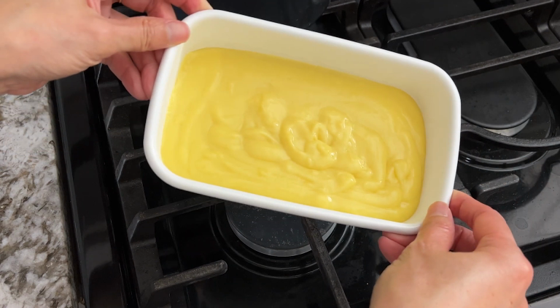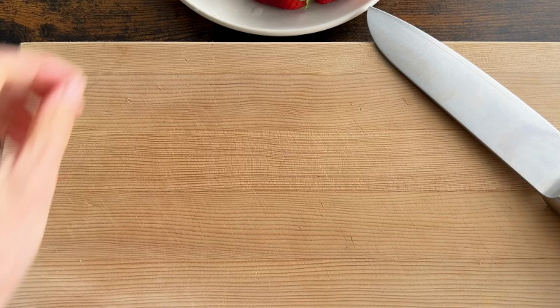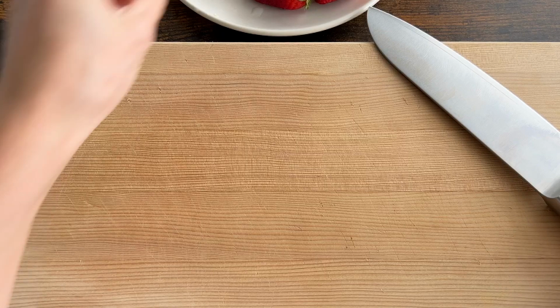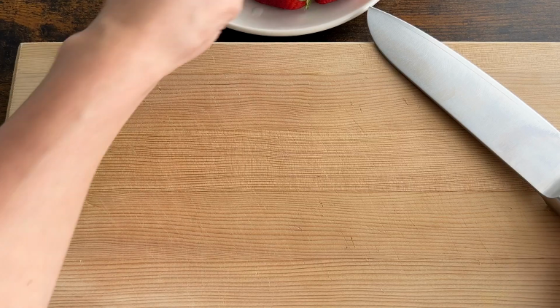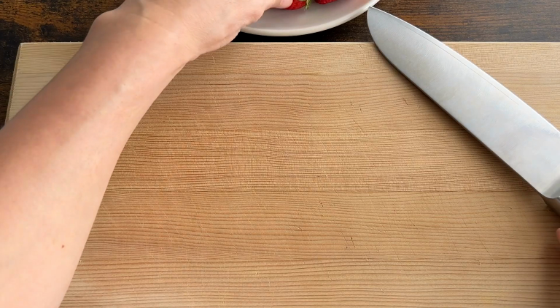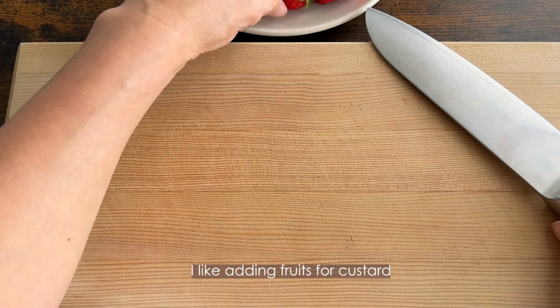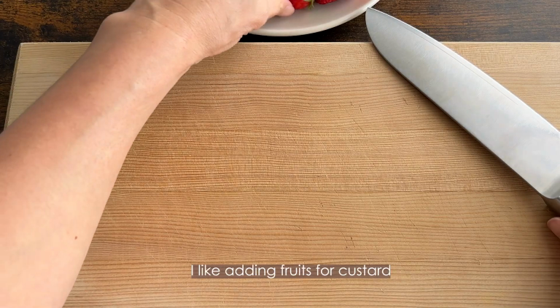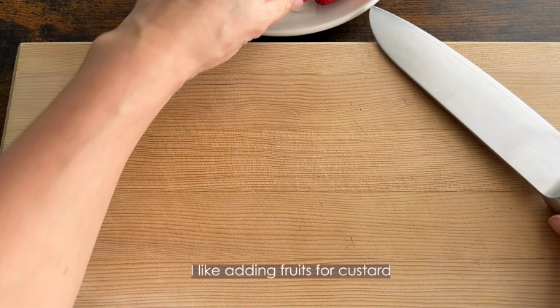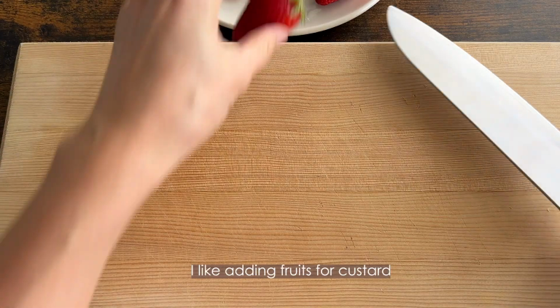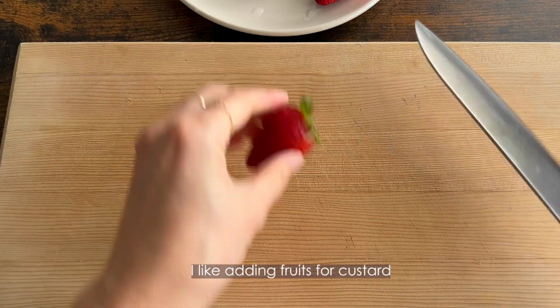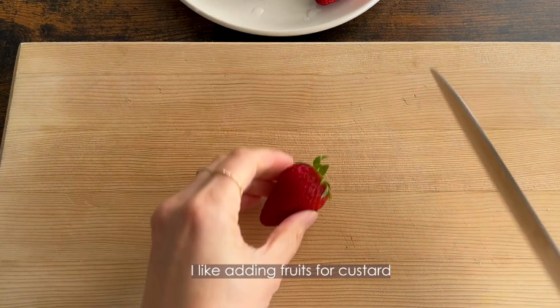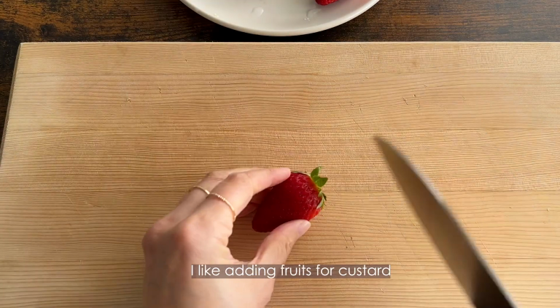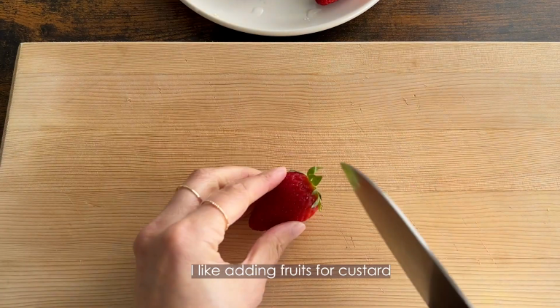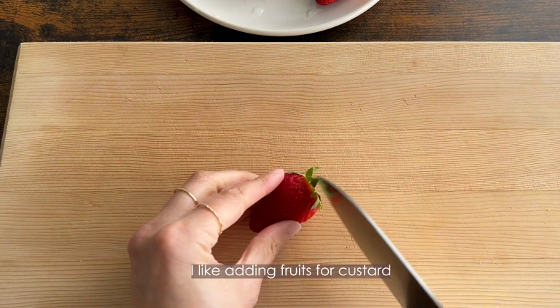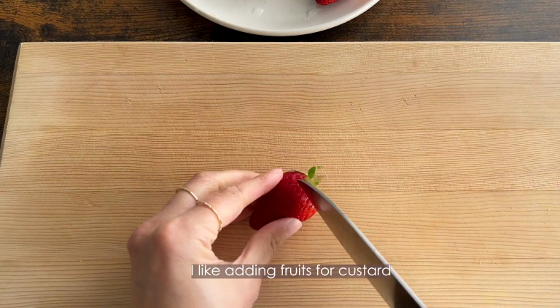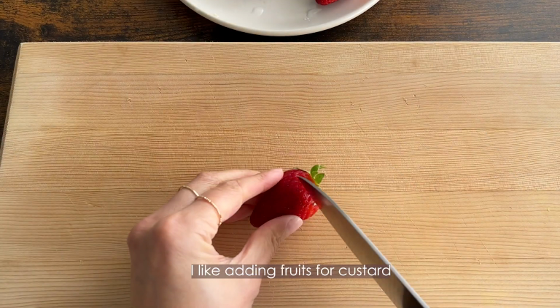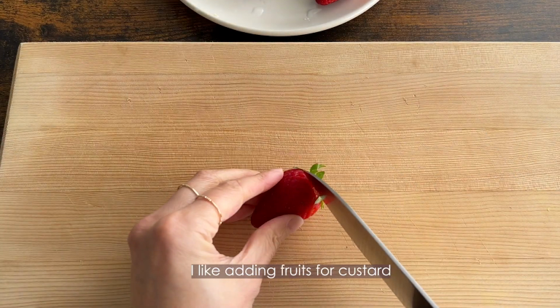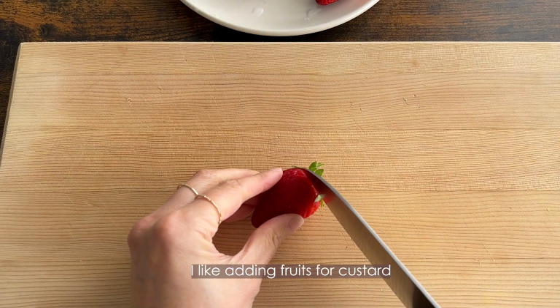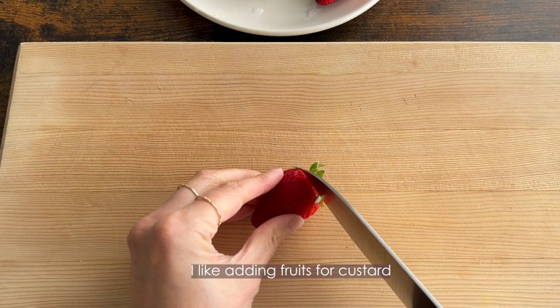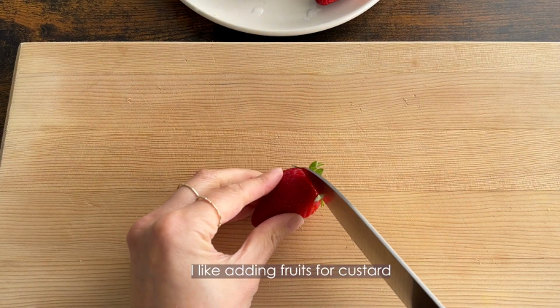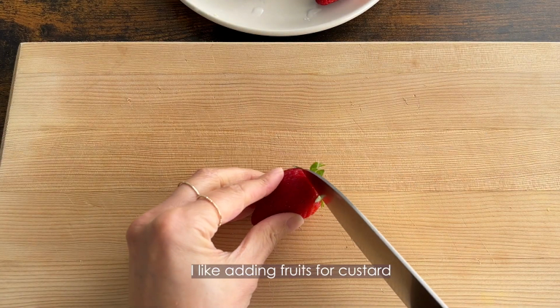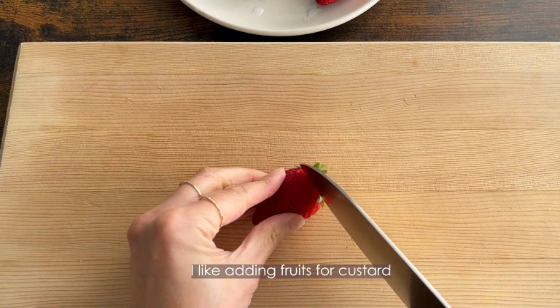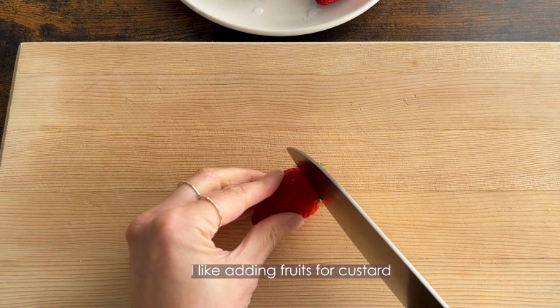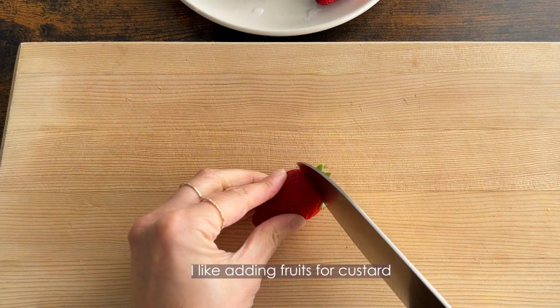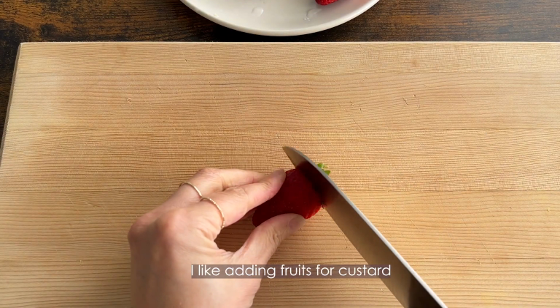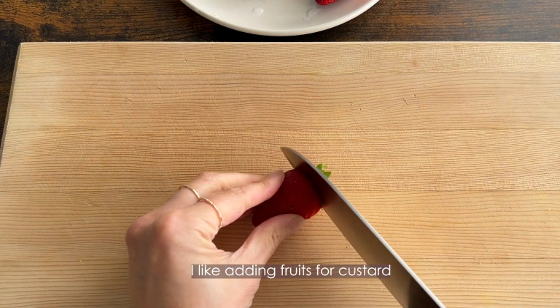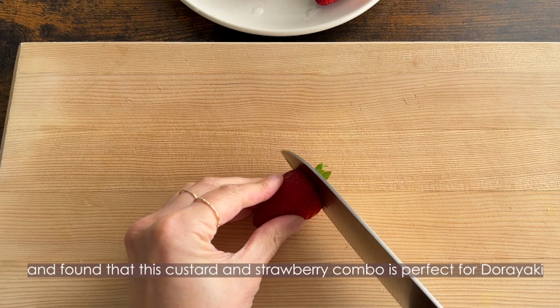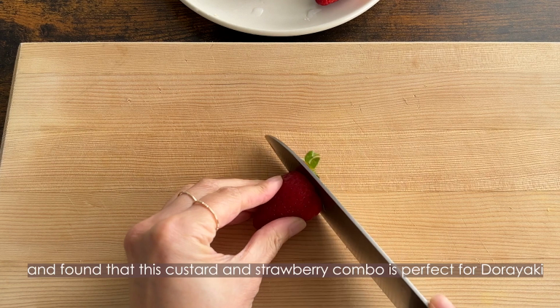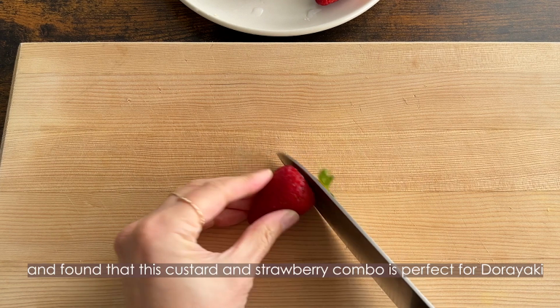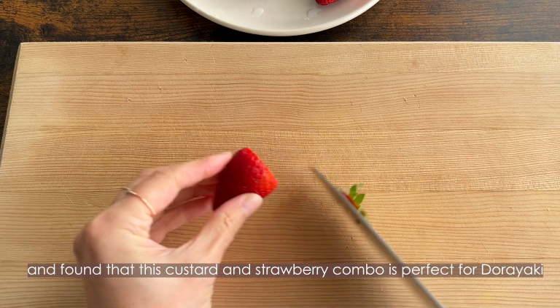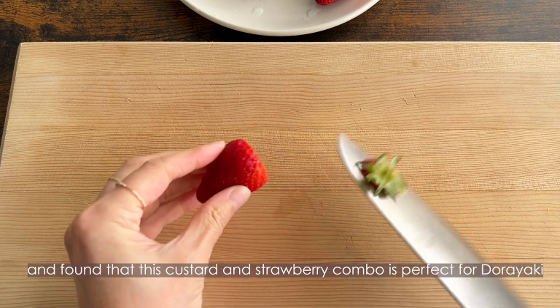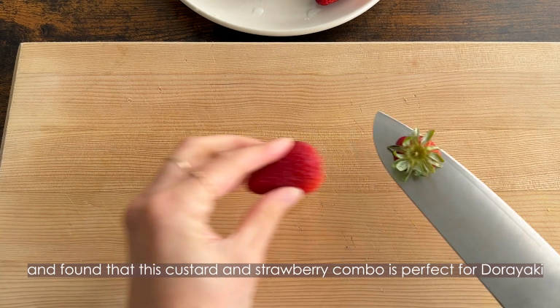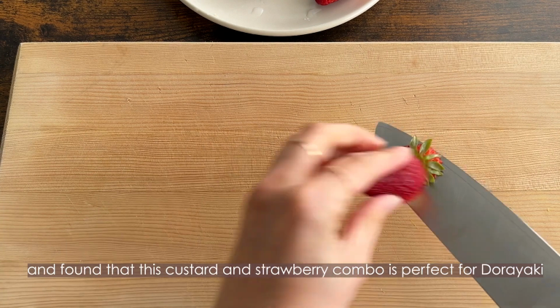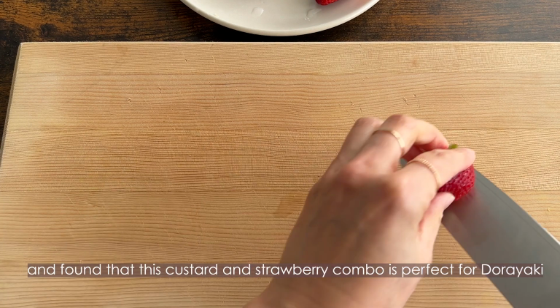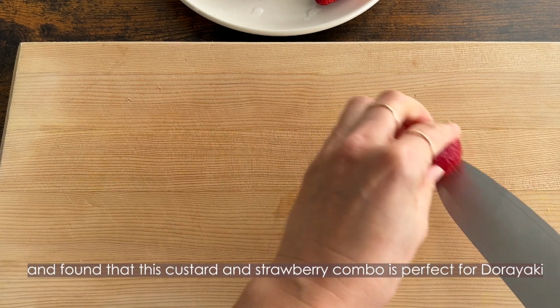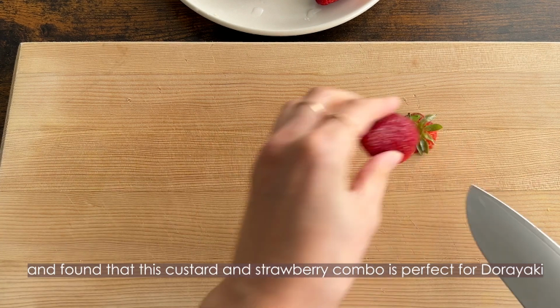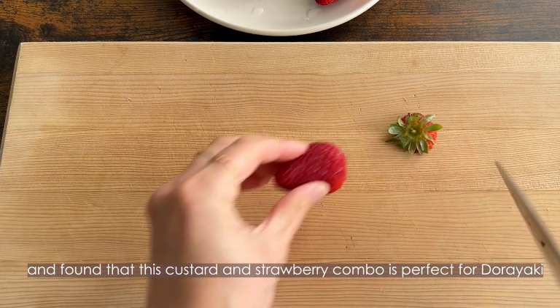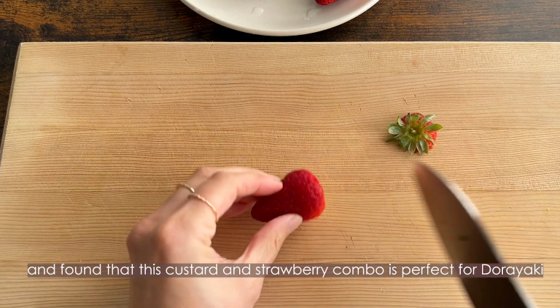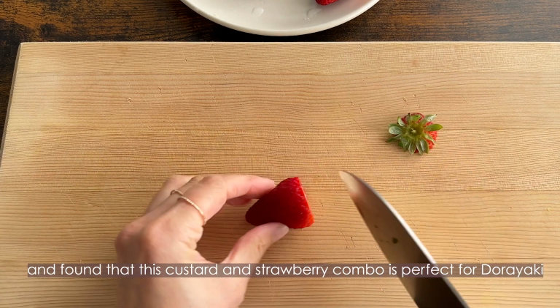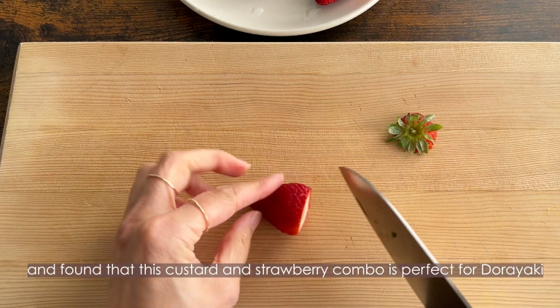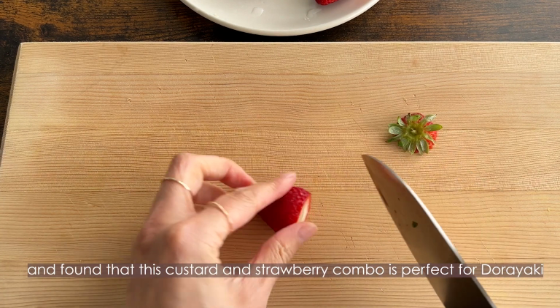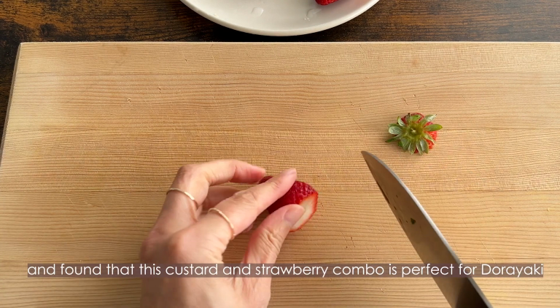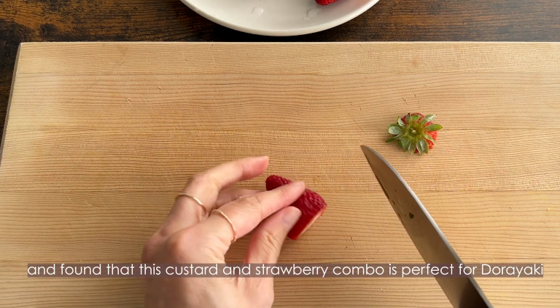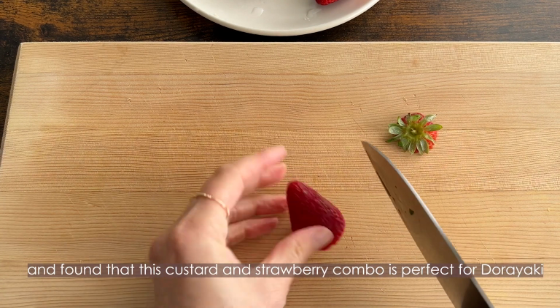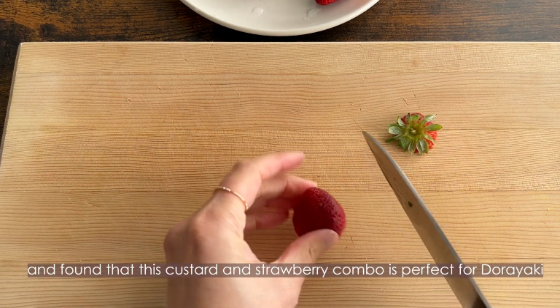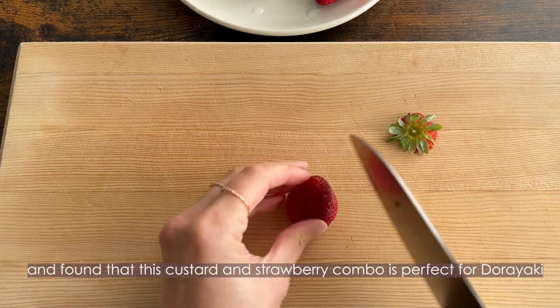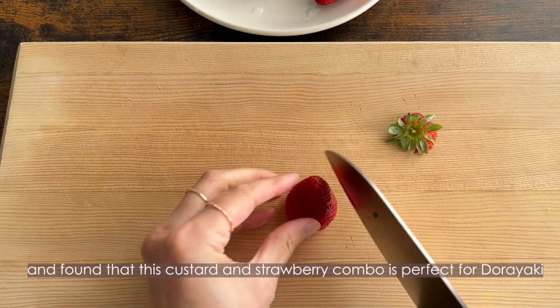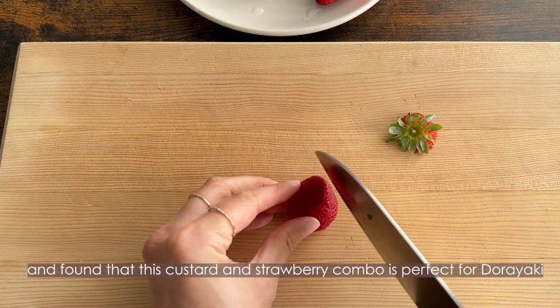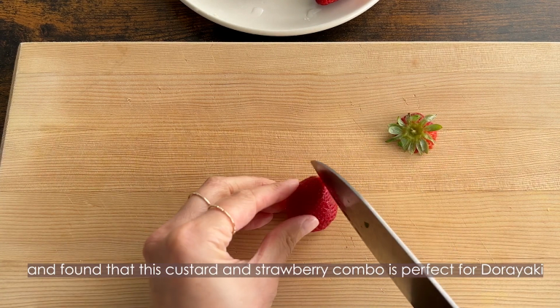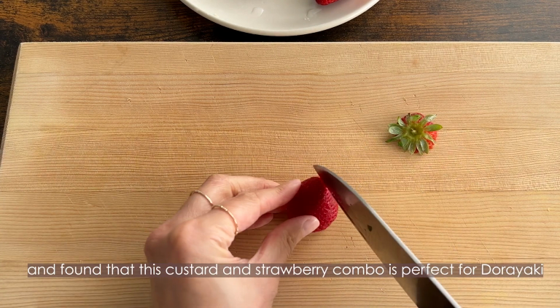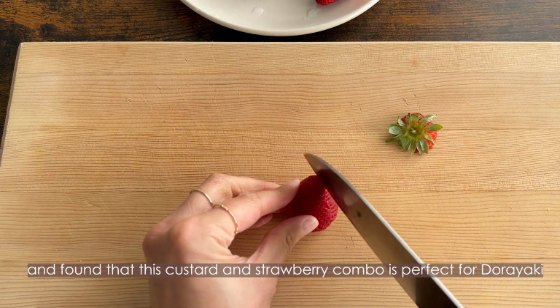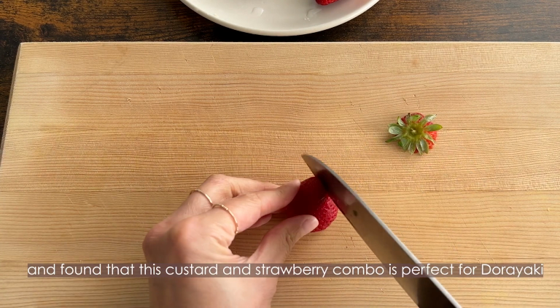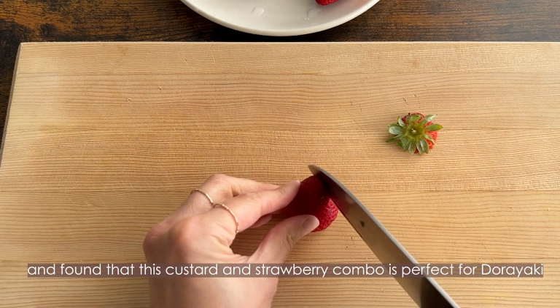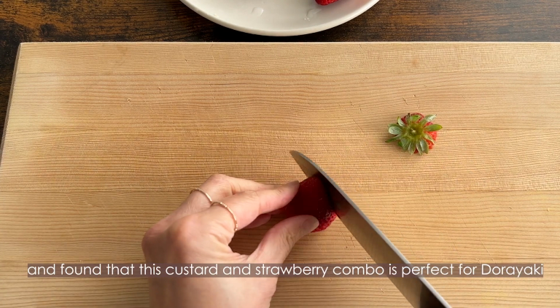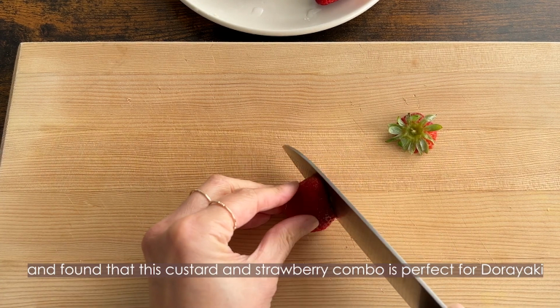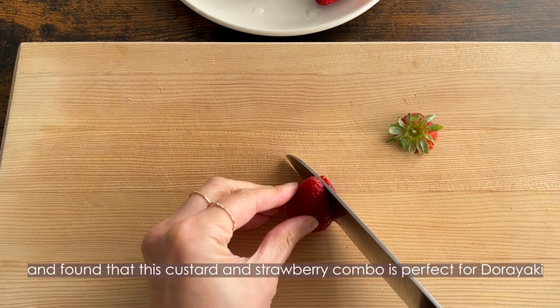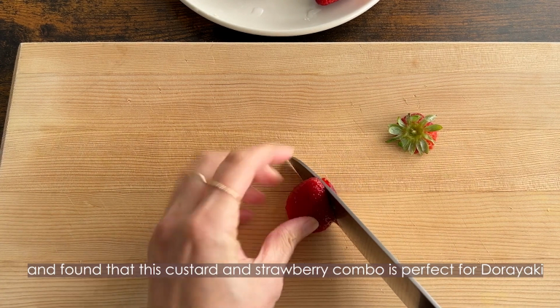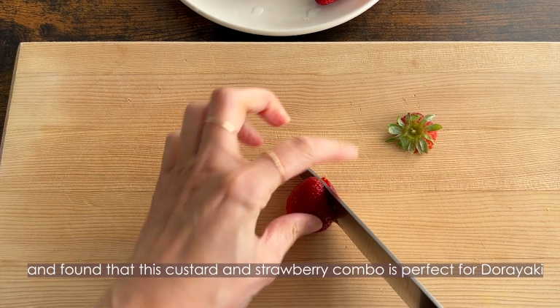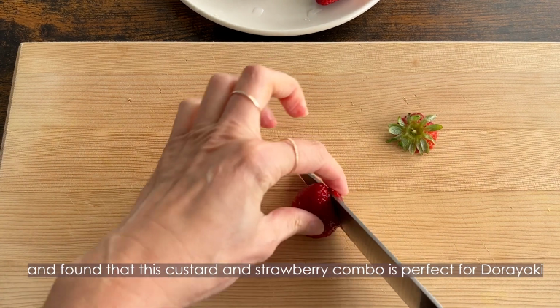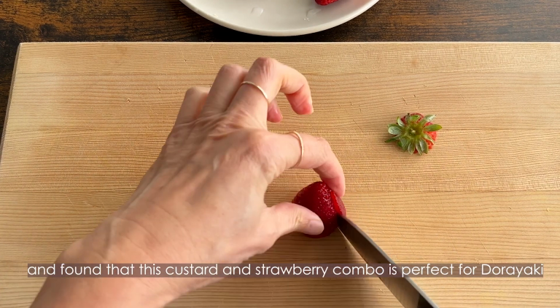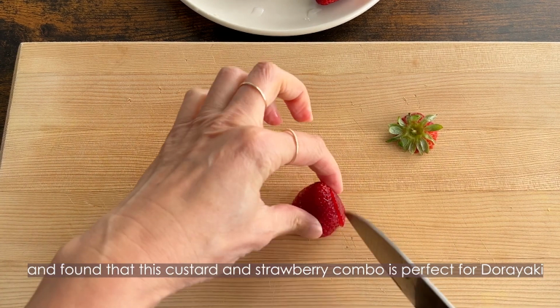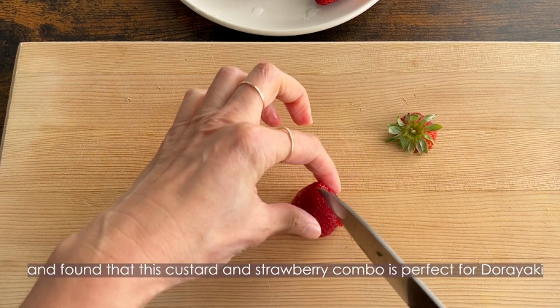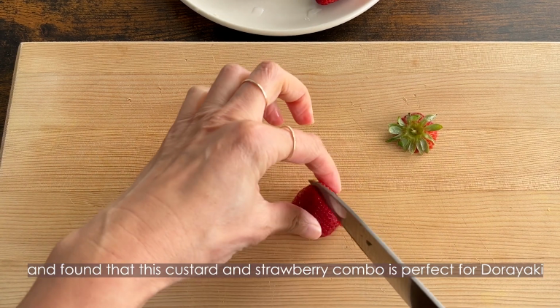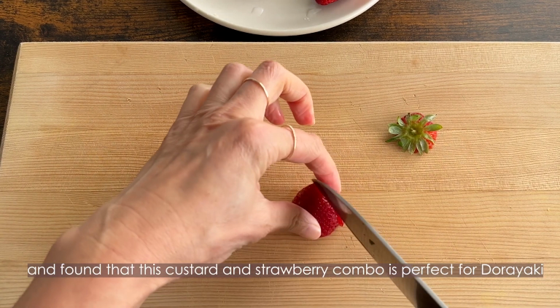I like adding fruits to the custard, and I found that this custard and strawberry combo is perfect for dorayaki.